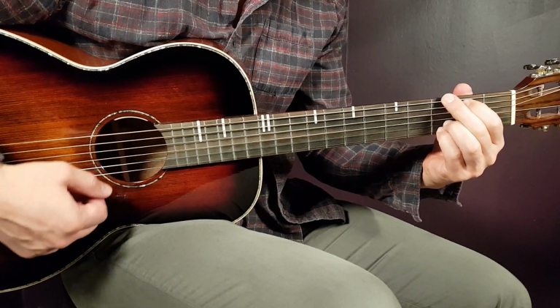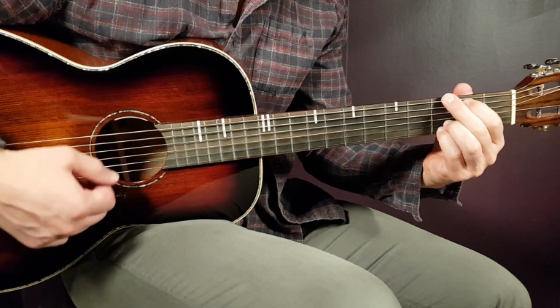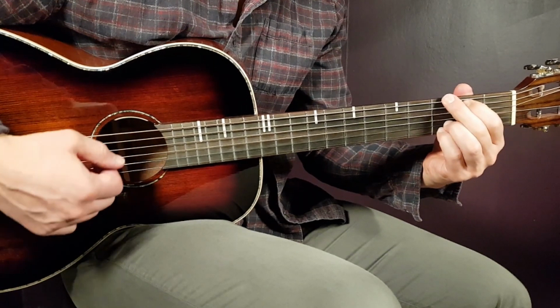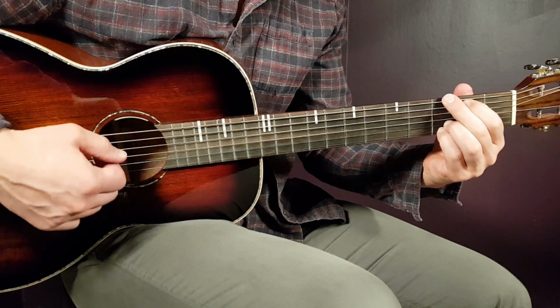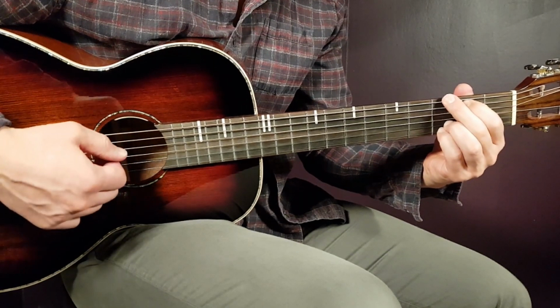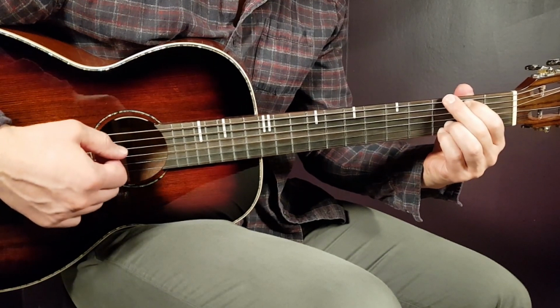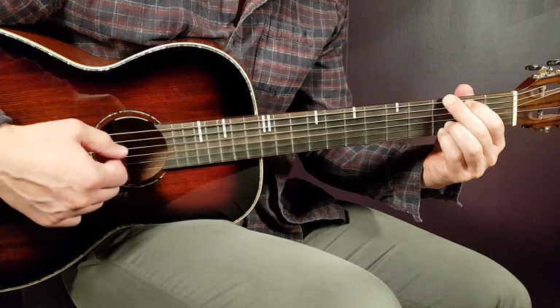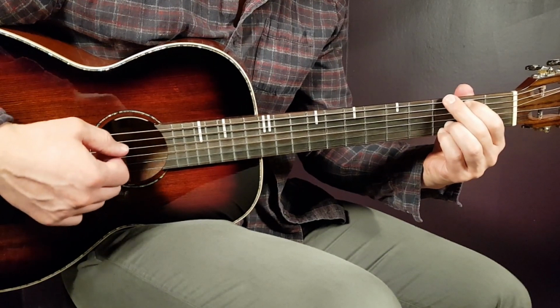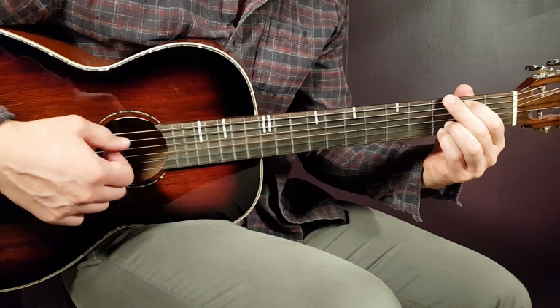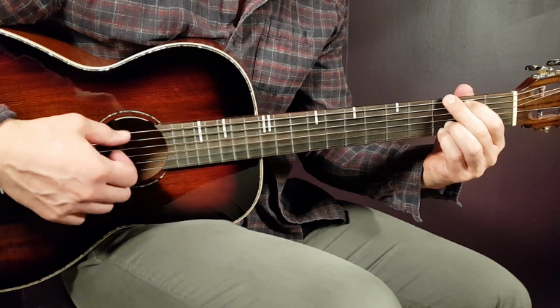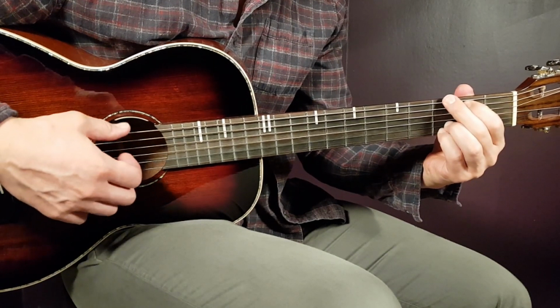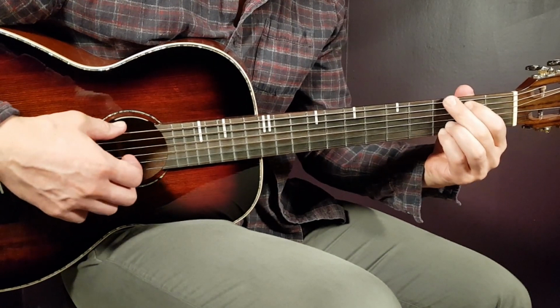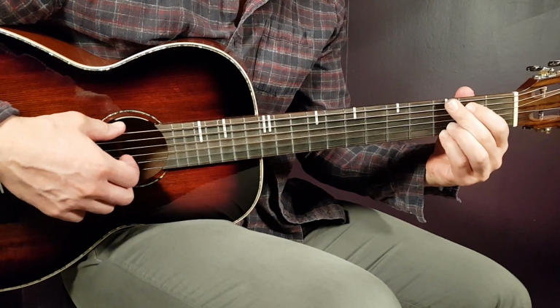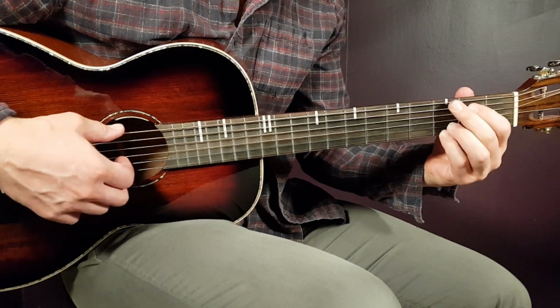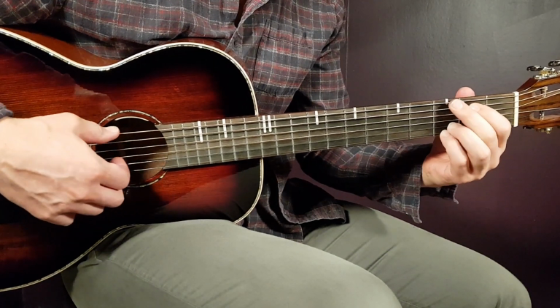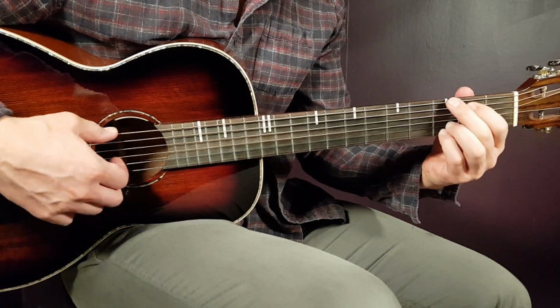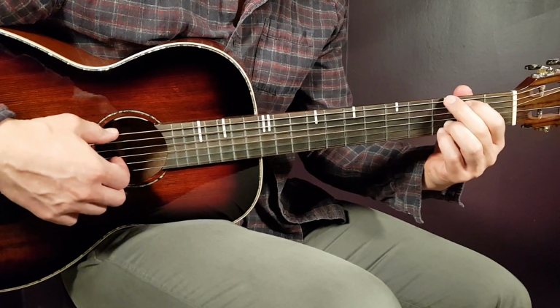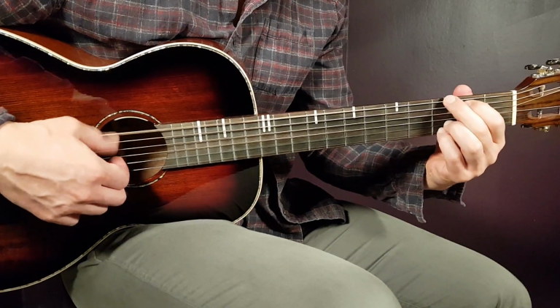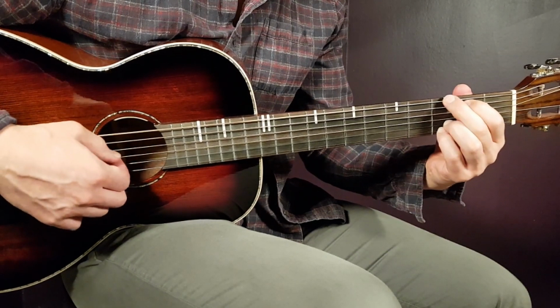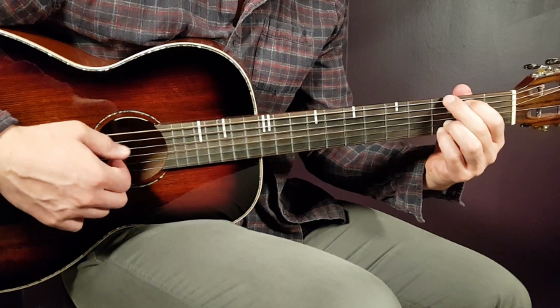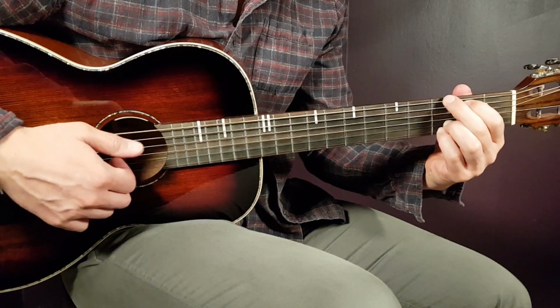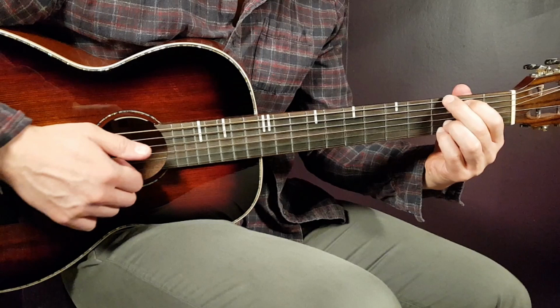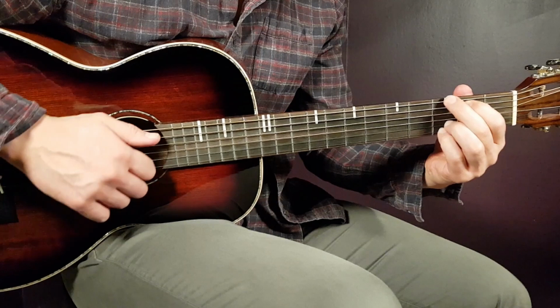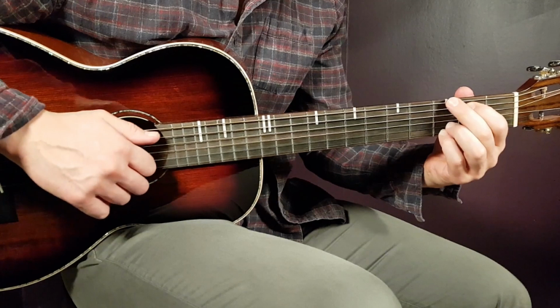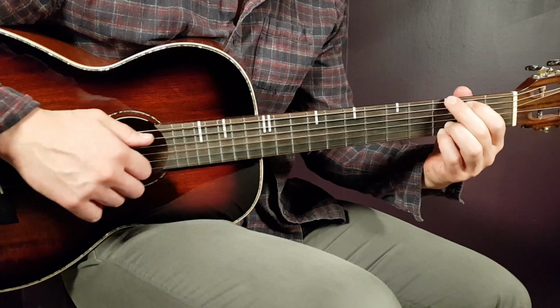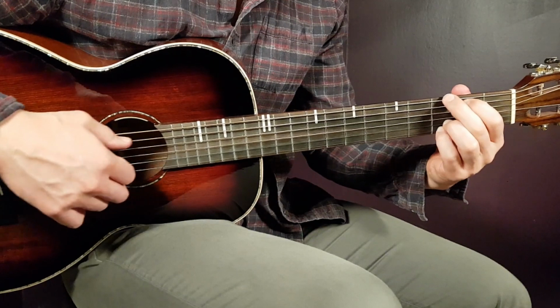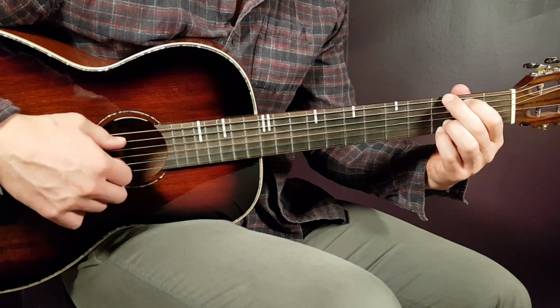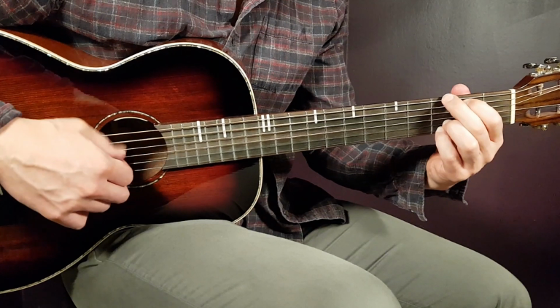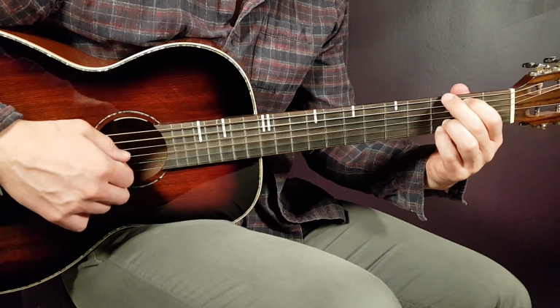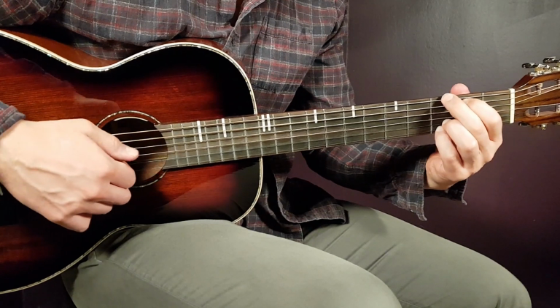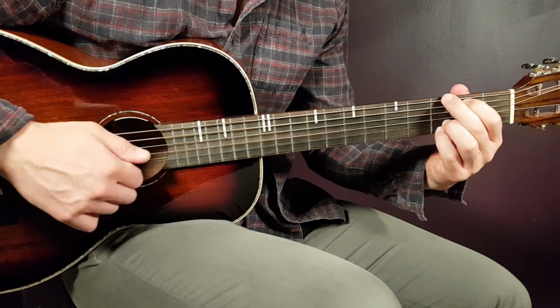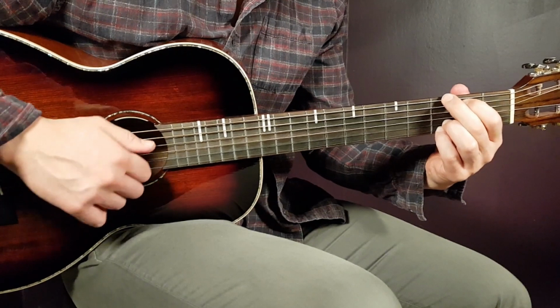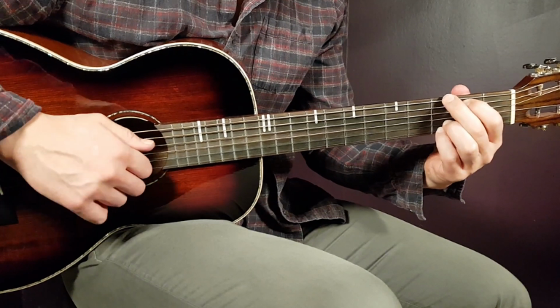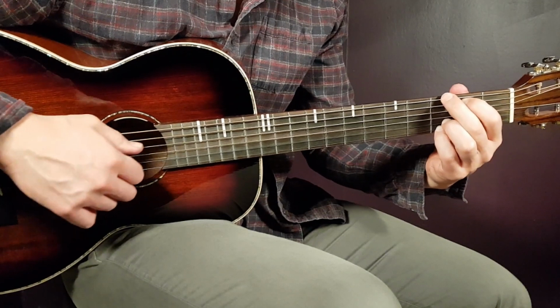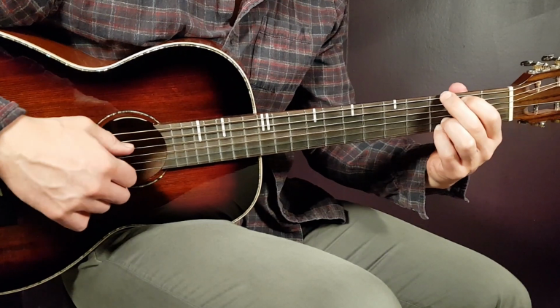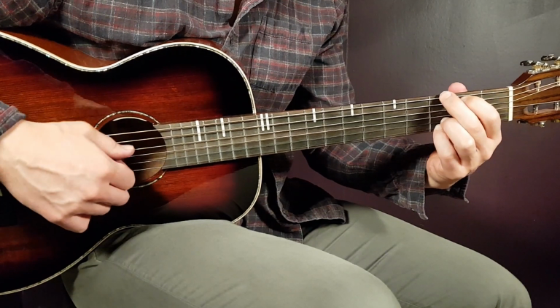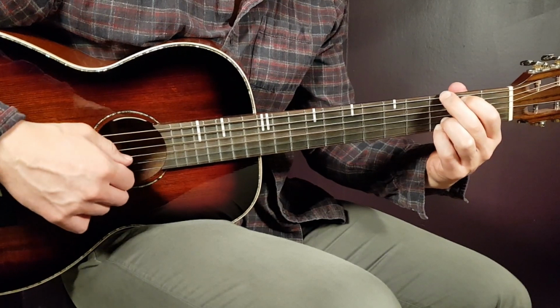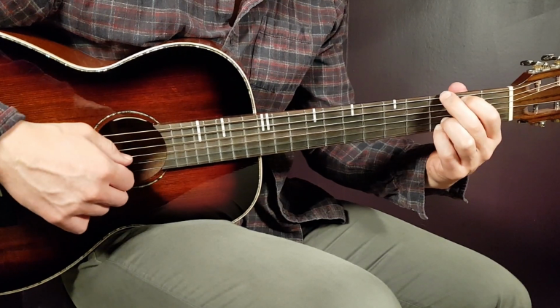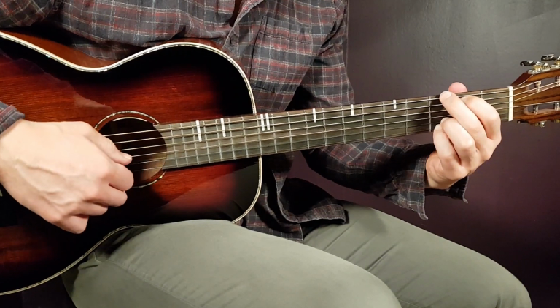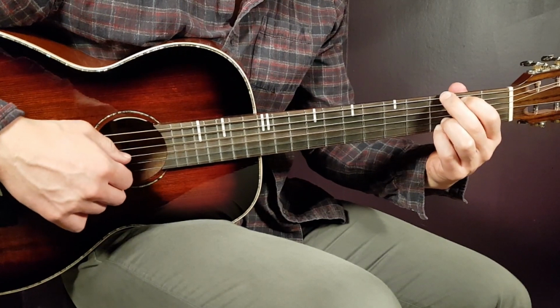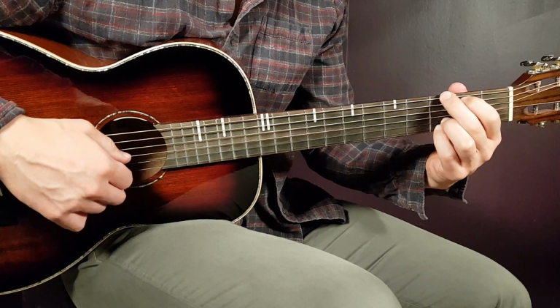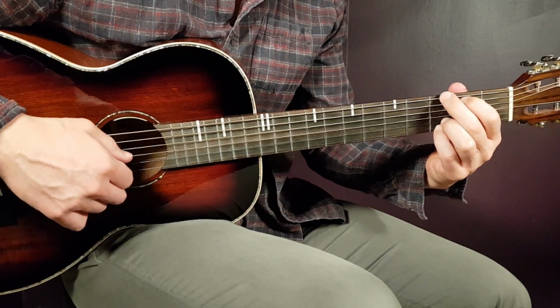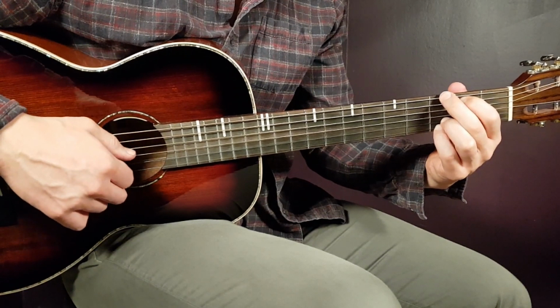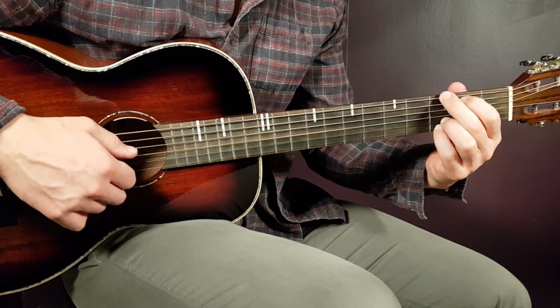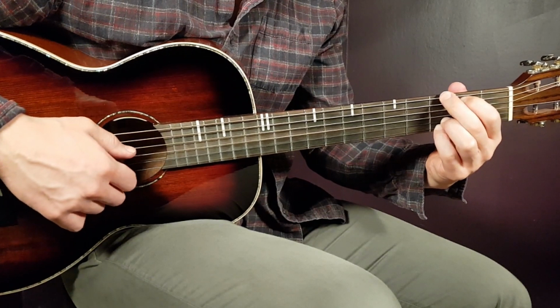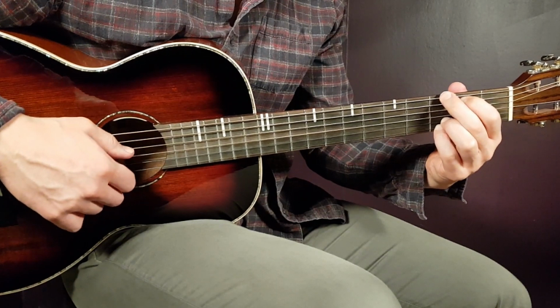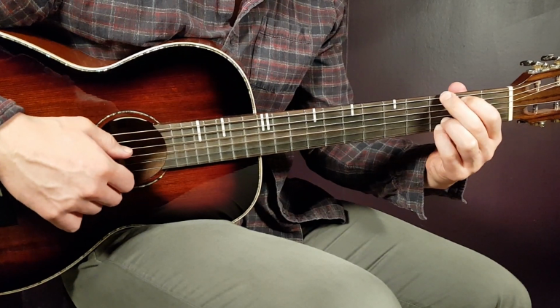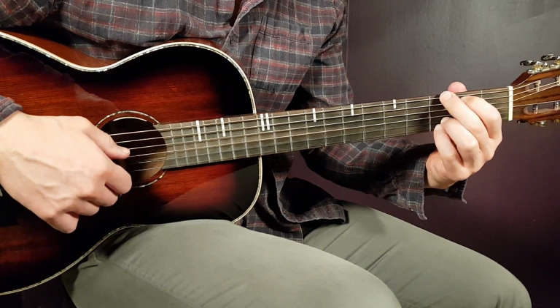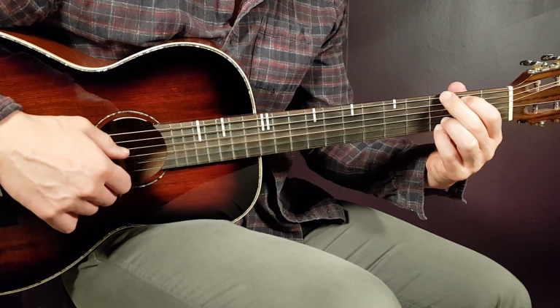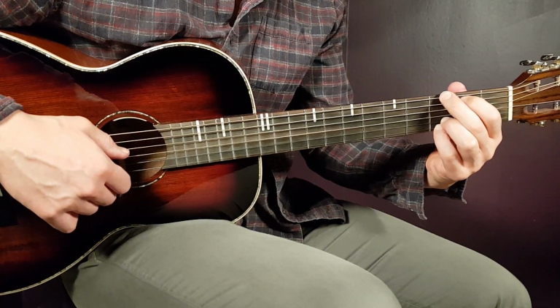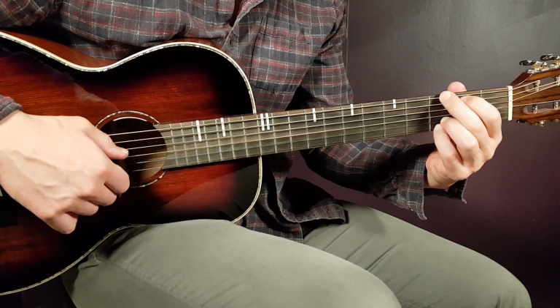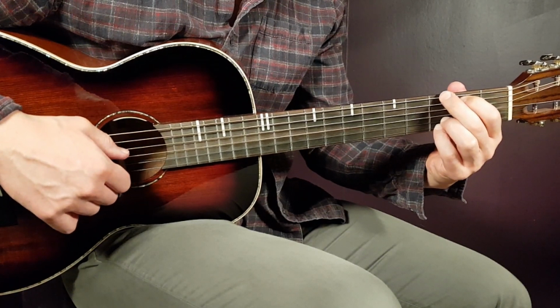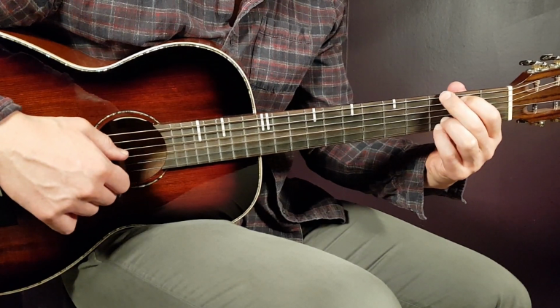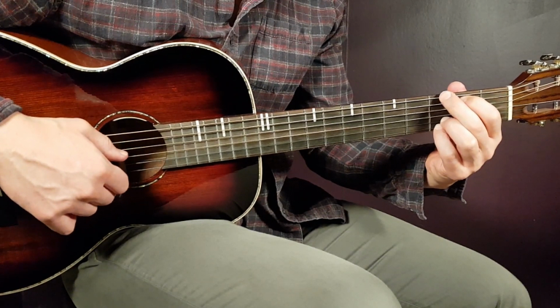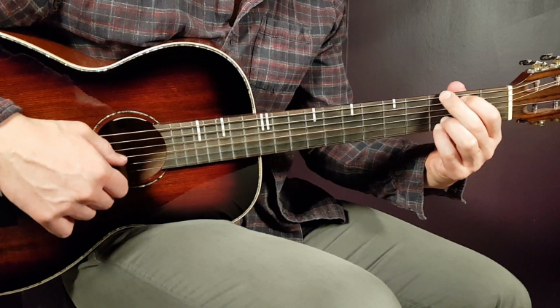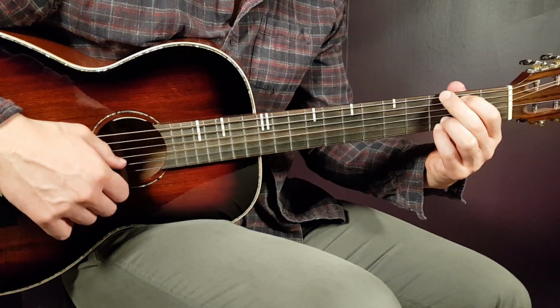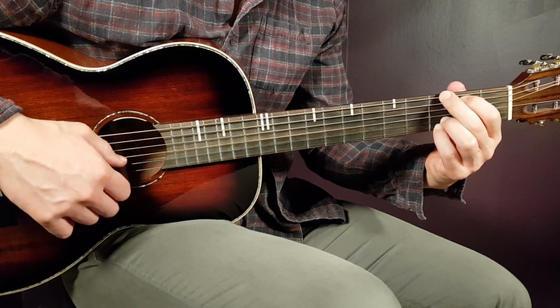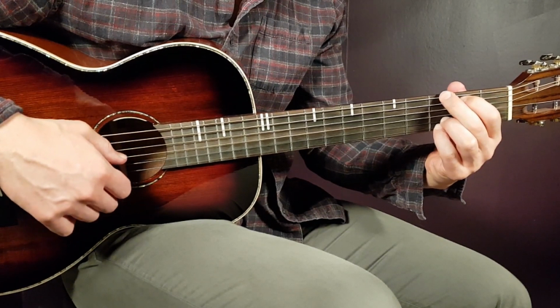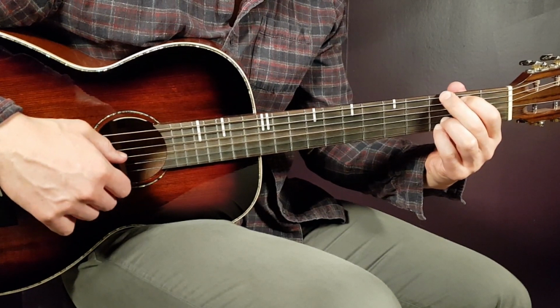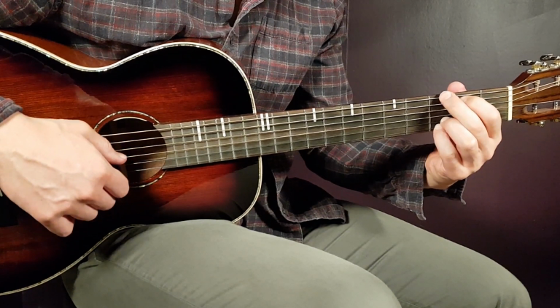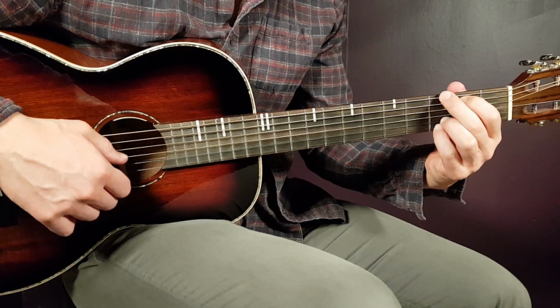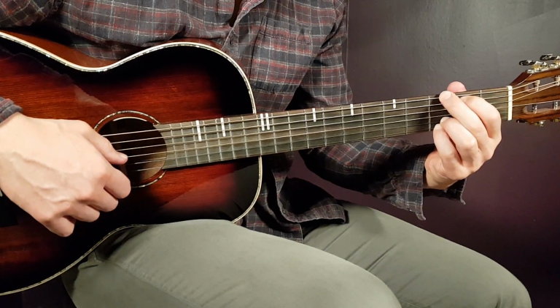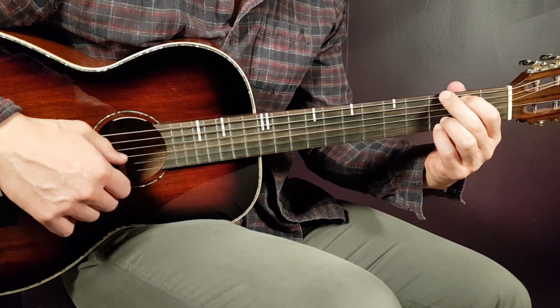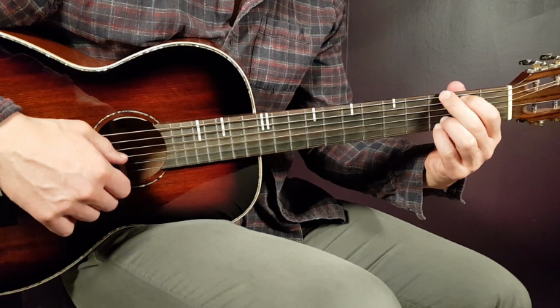G next, so third on E, second on A, open D, open G, third B, and third E.